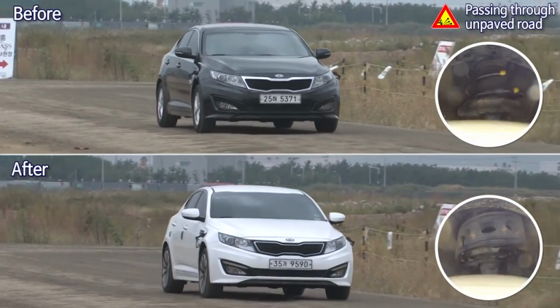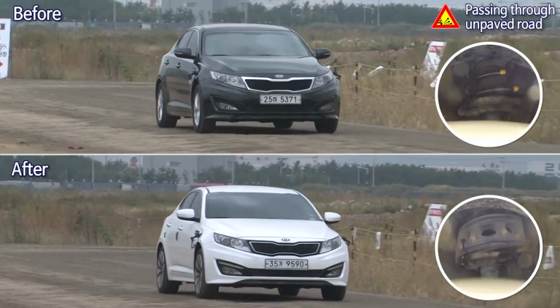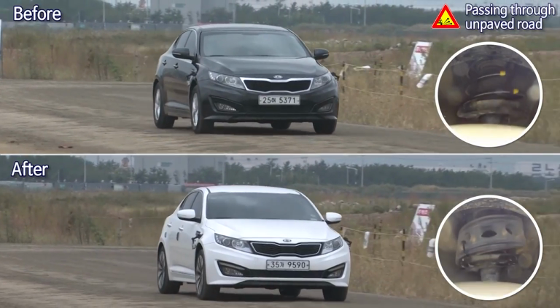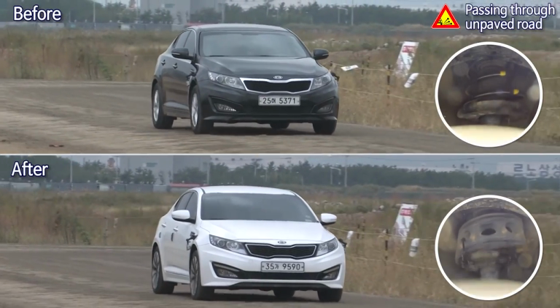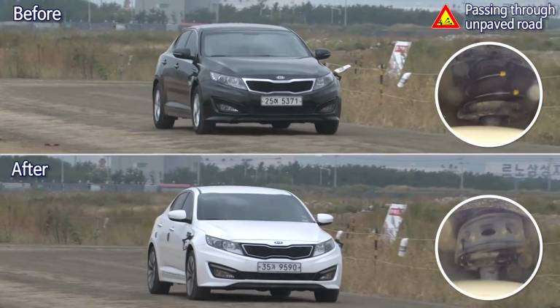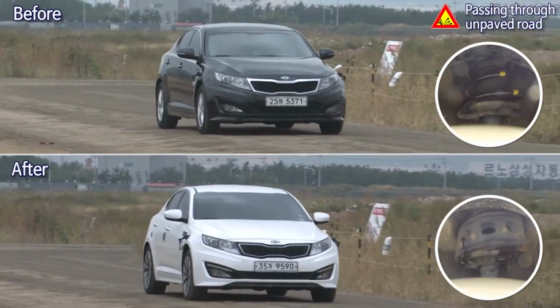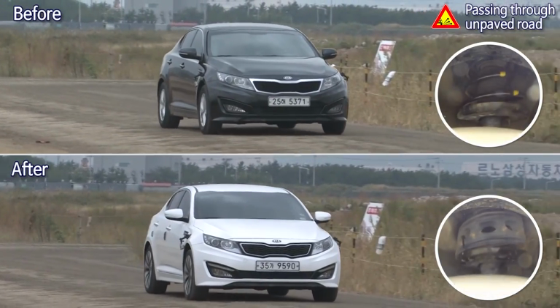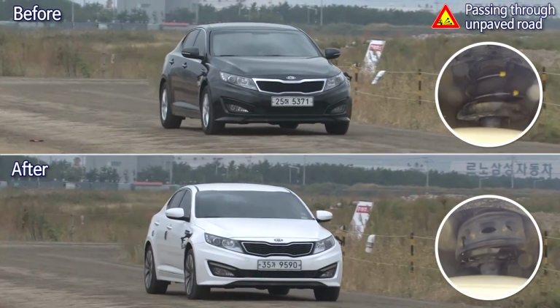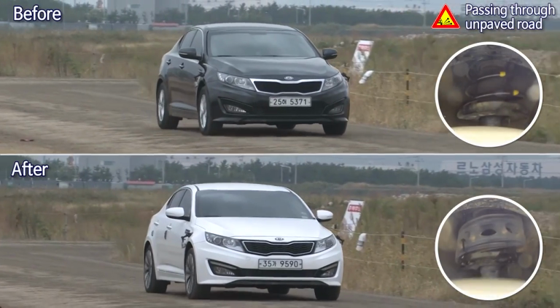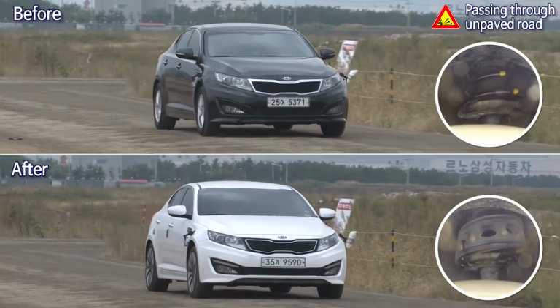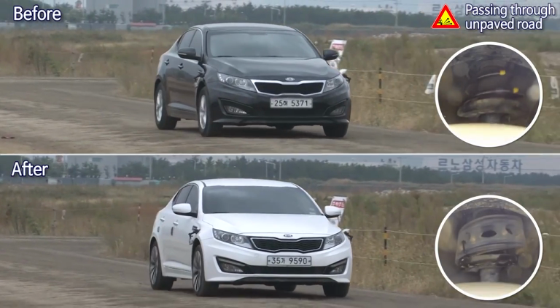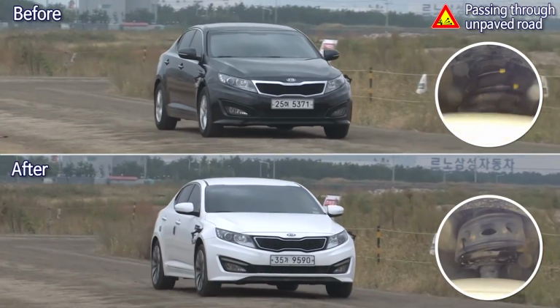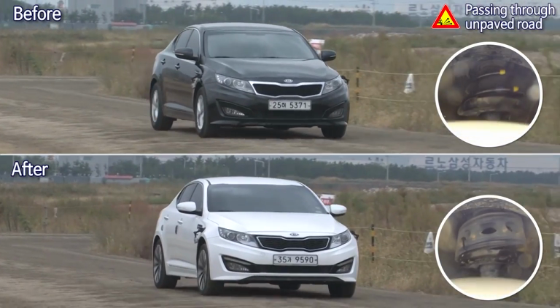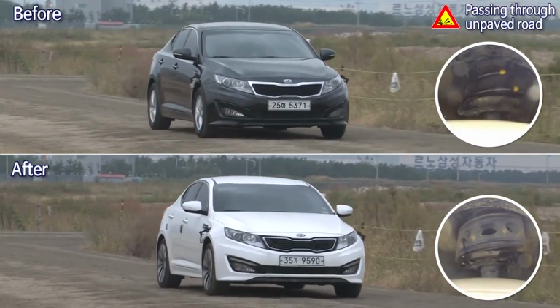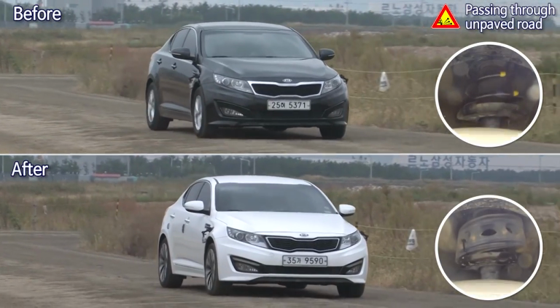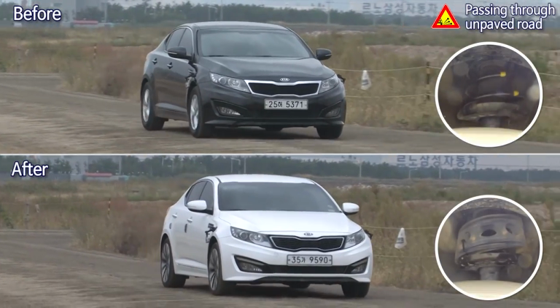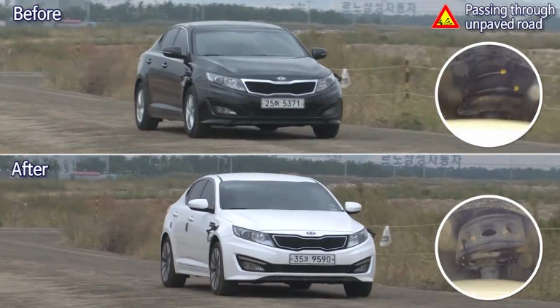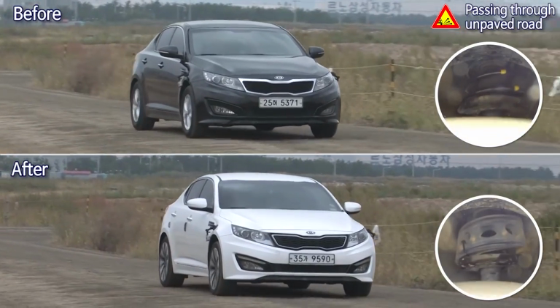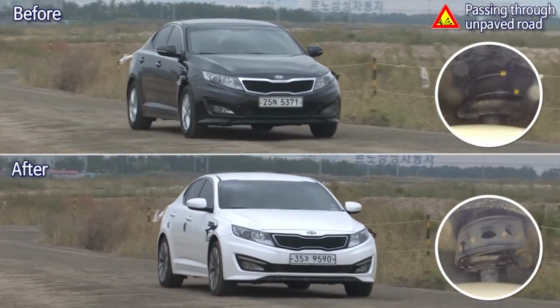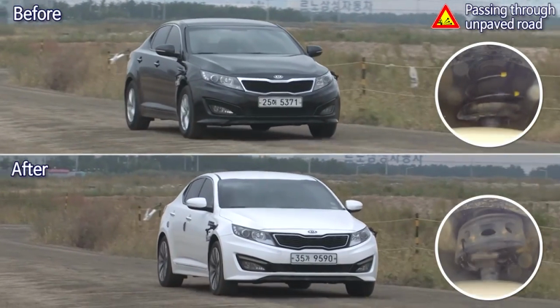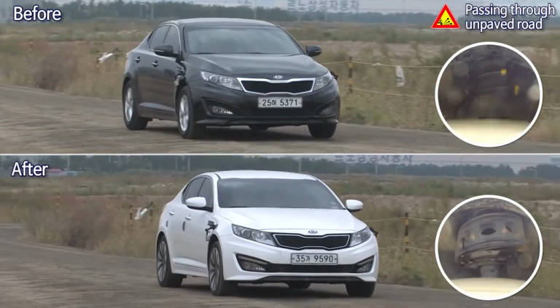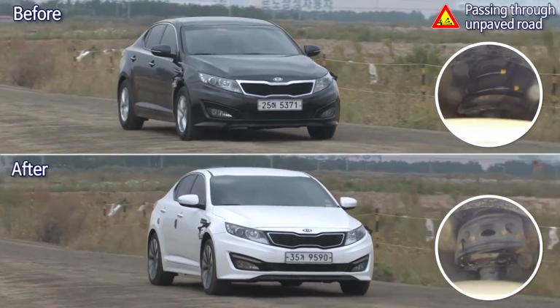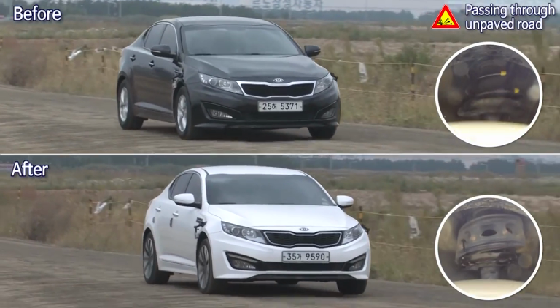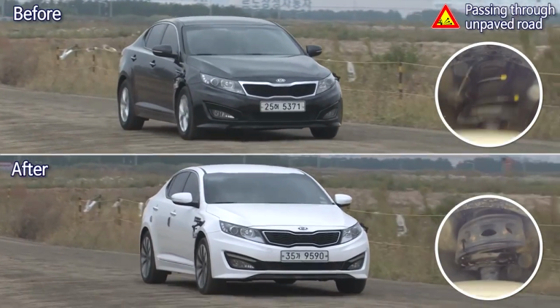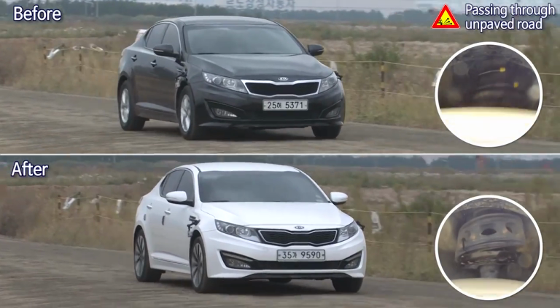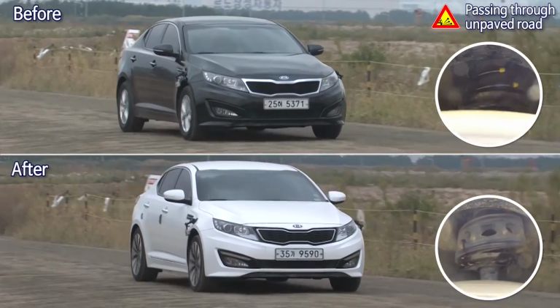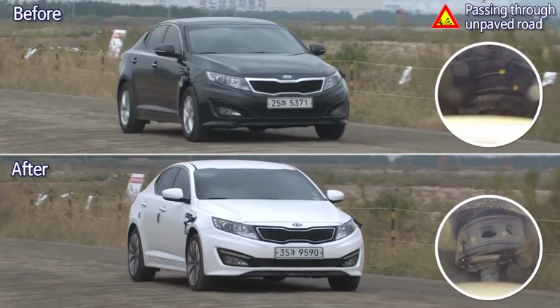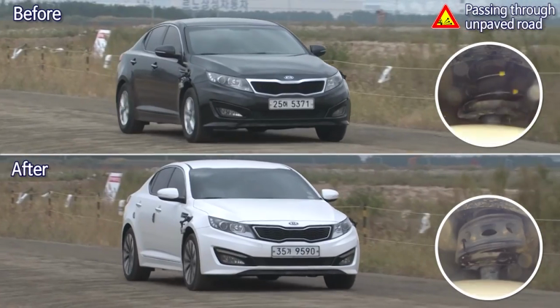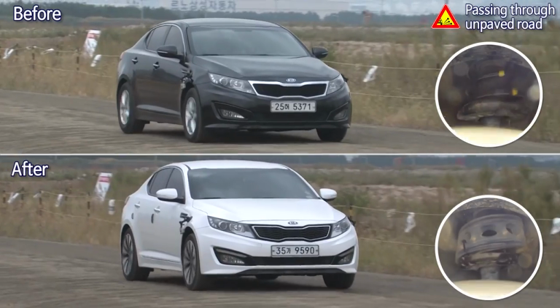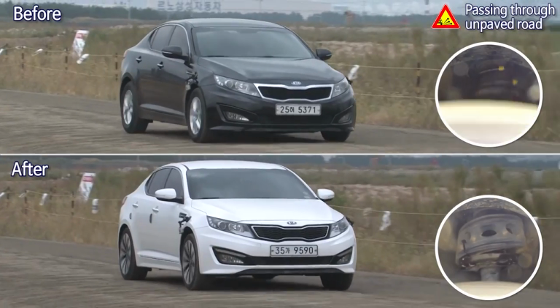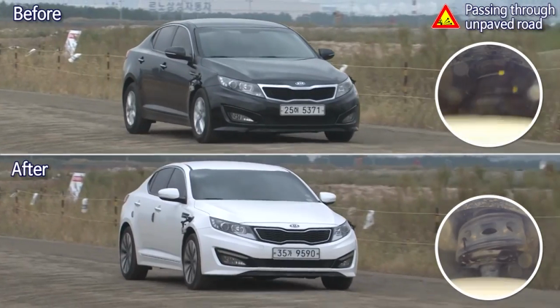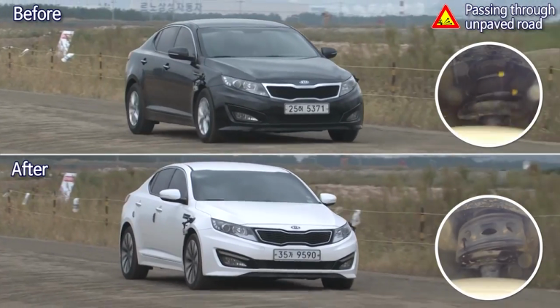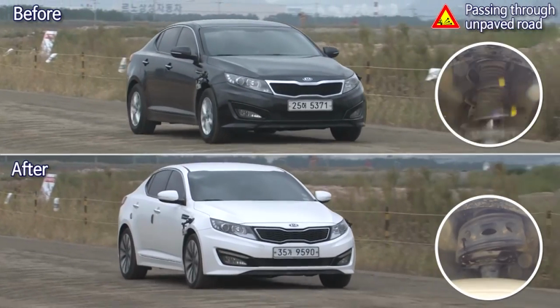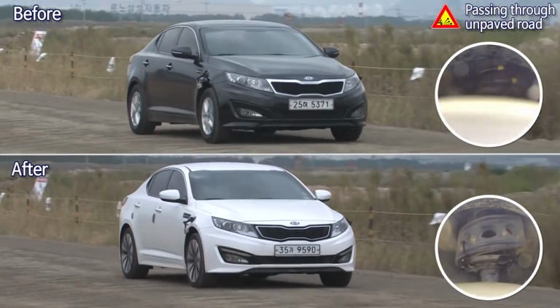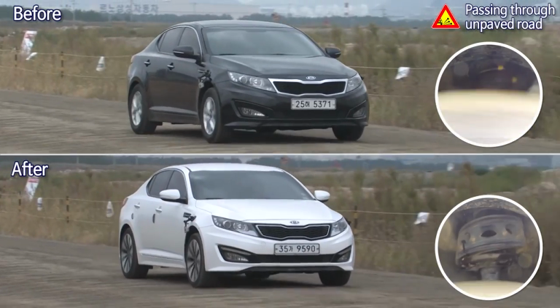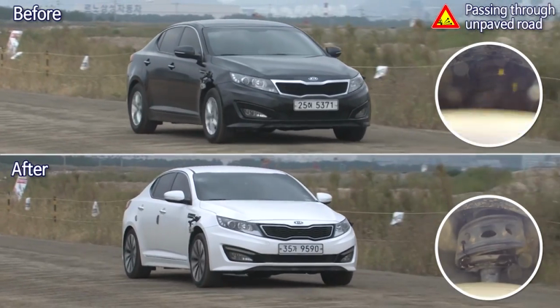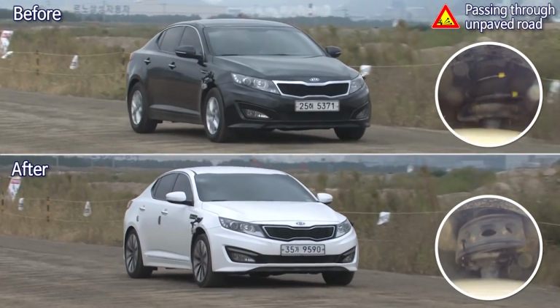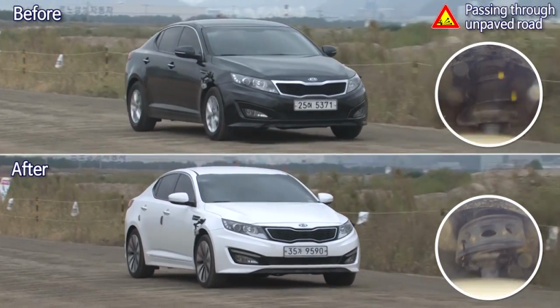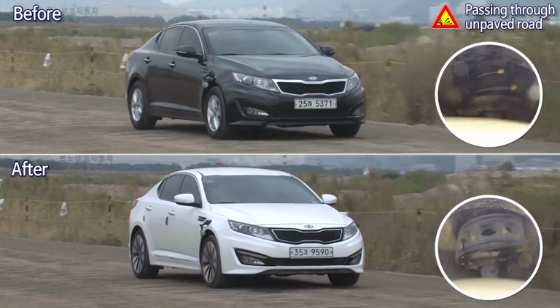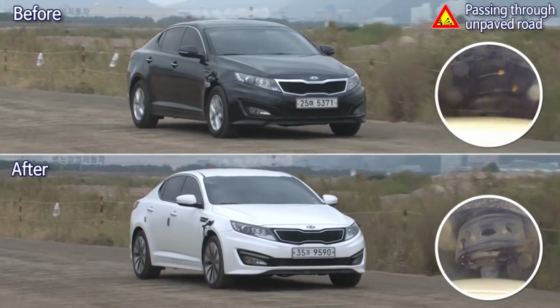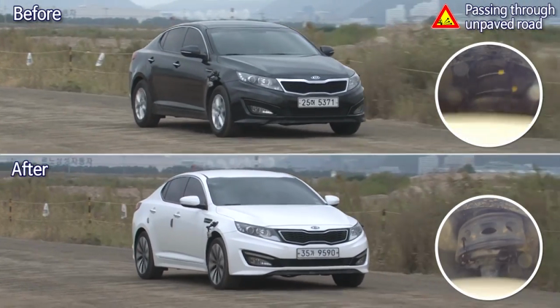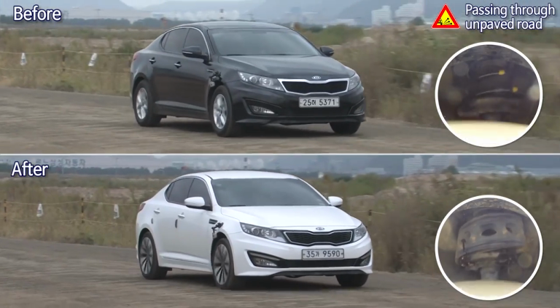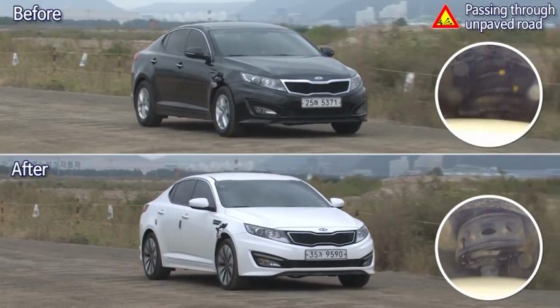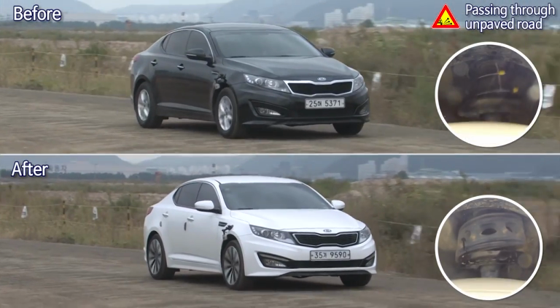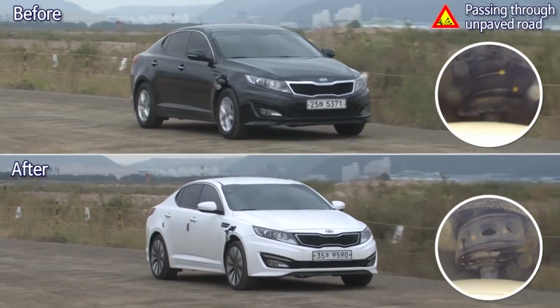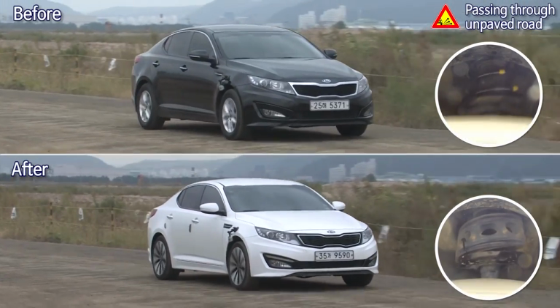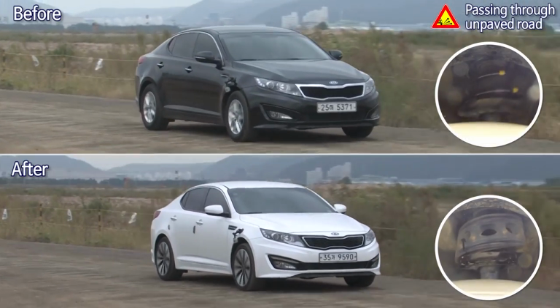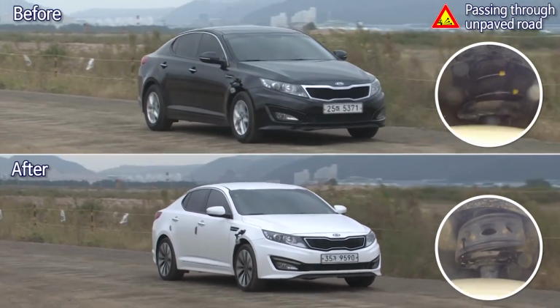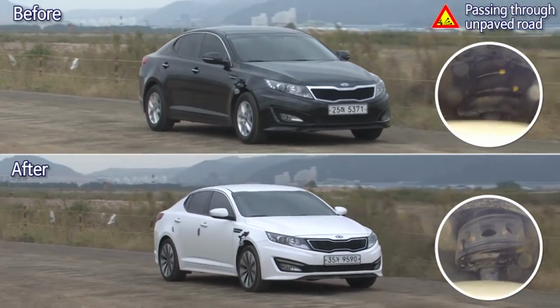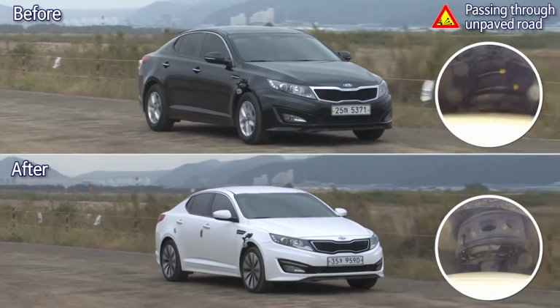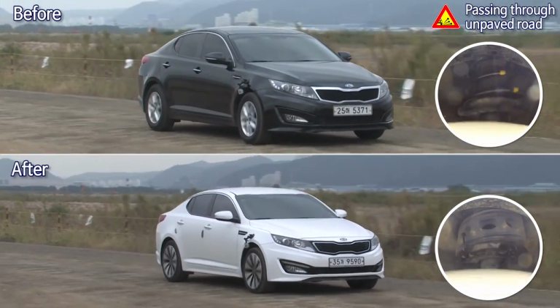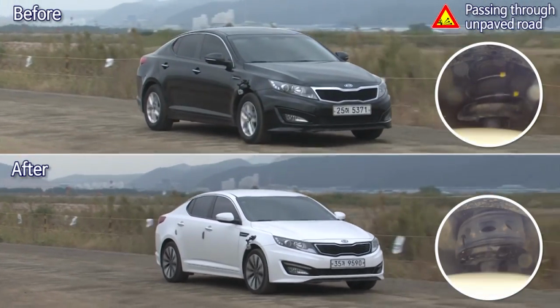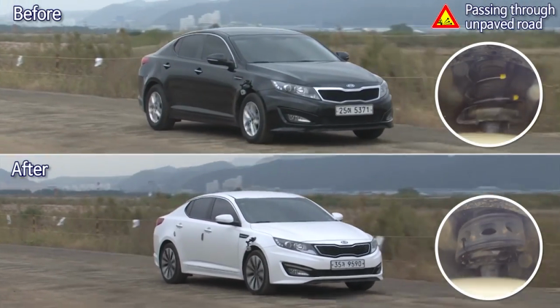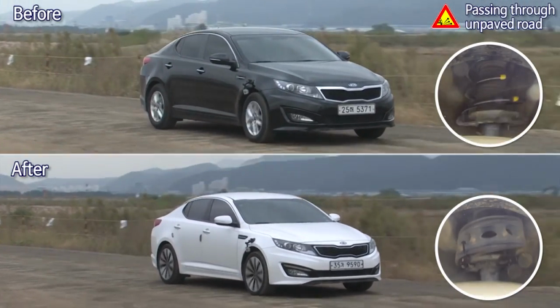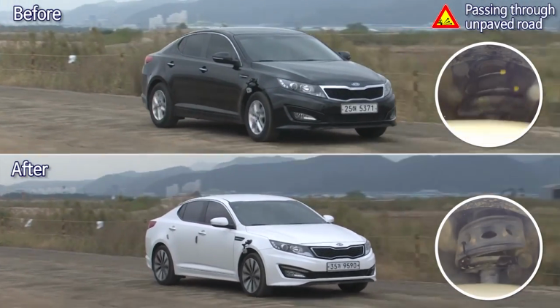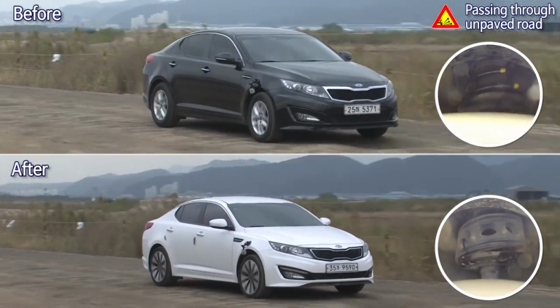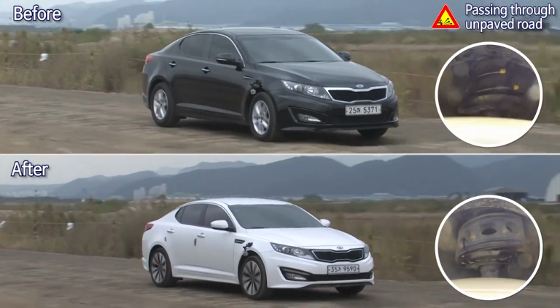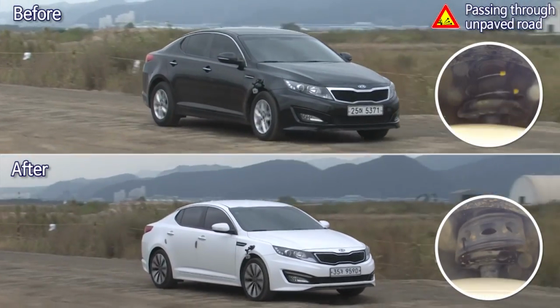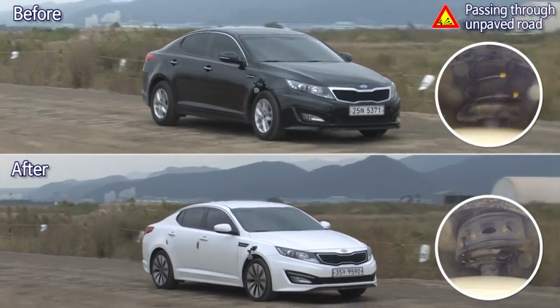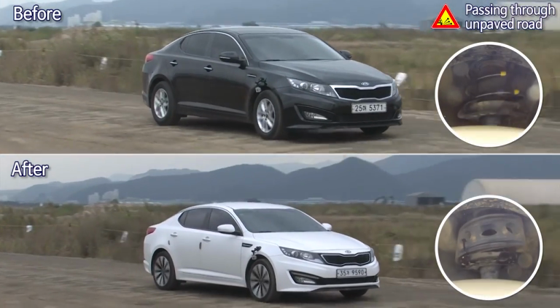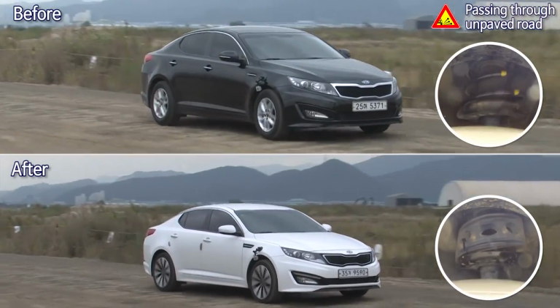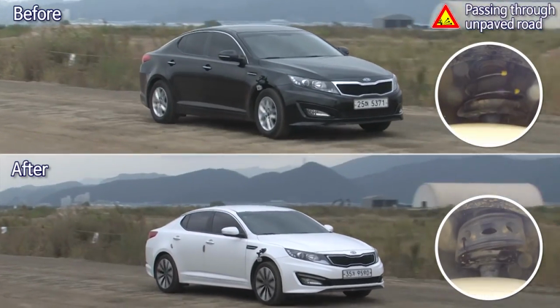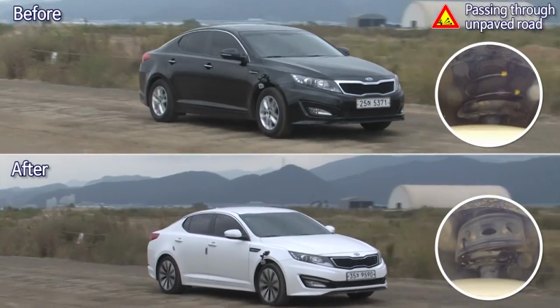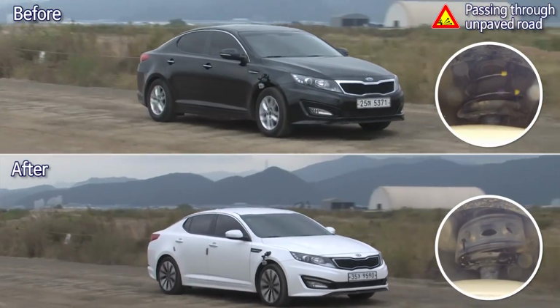The buffer prevents the shock absorber from frequent contraction, enabling the high-priced shock absorber to be used longer.